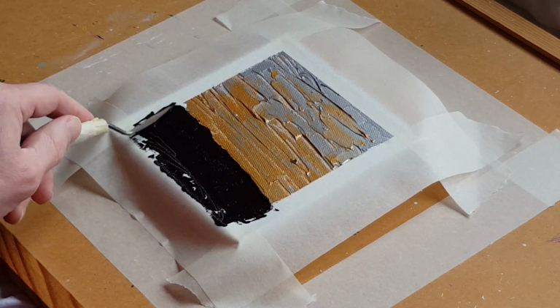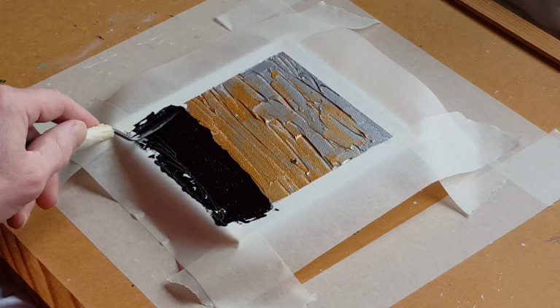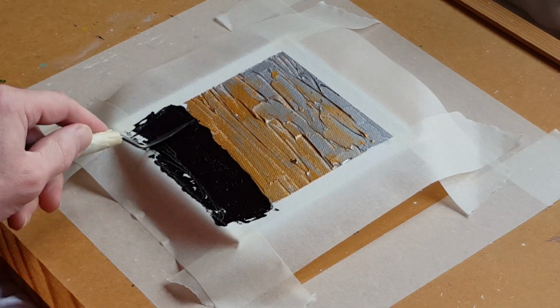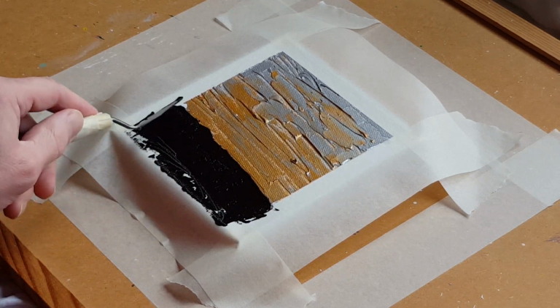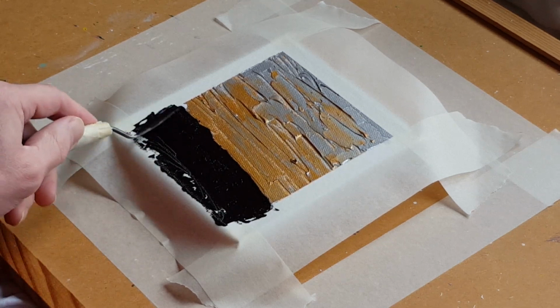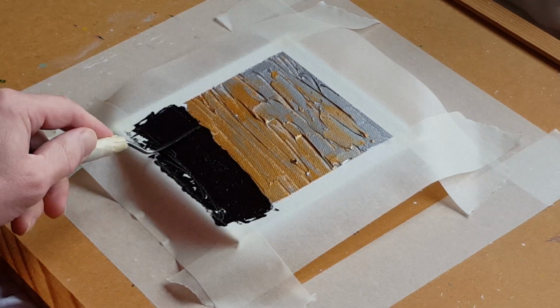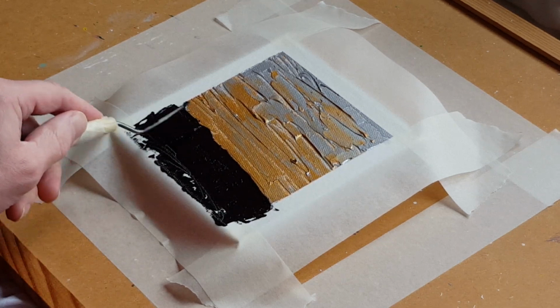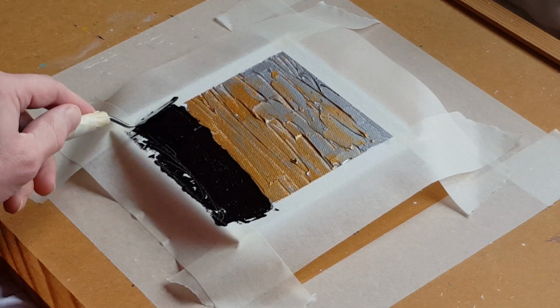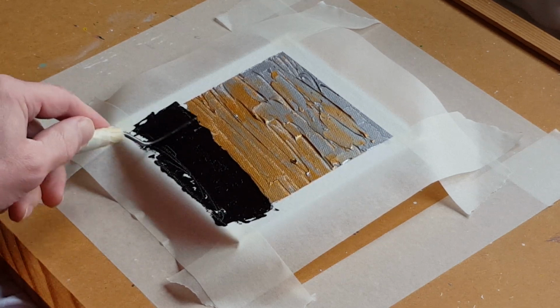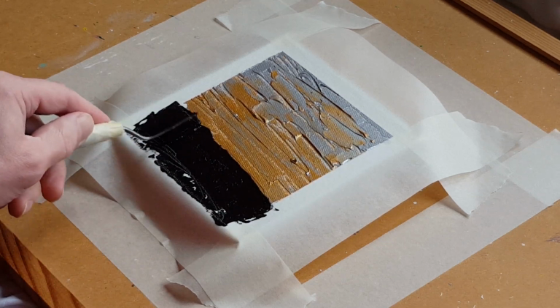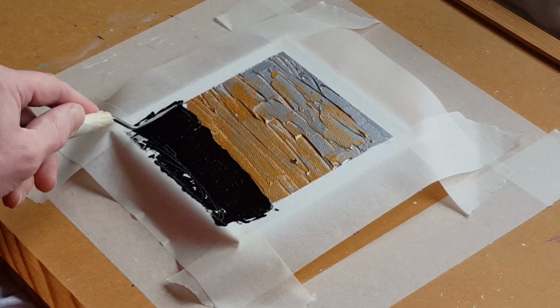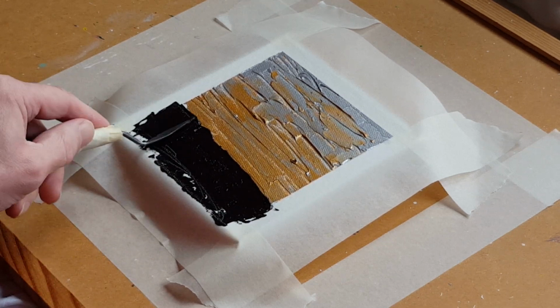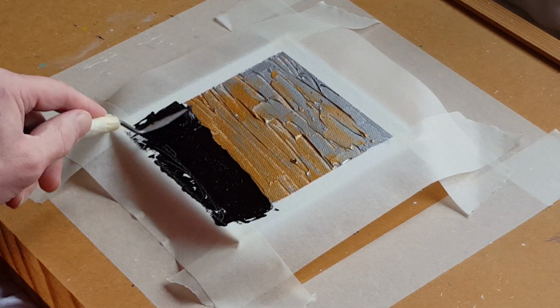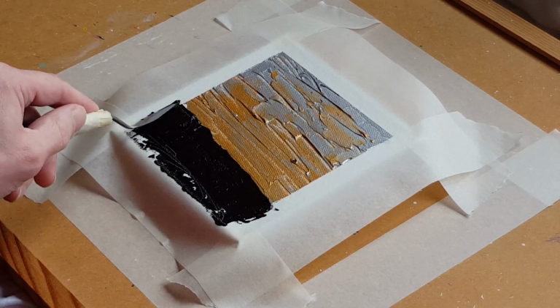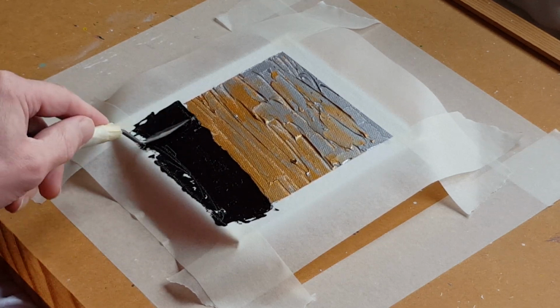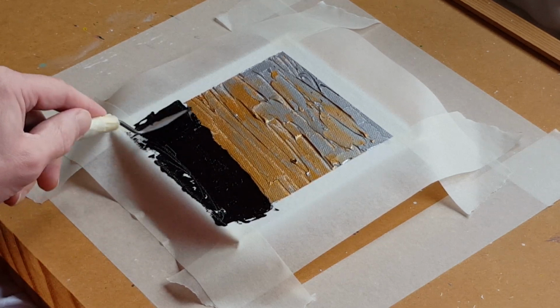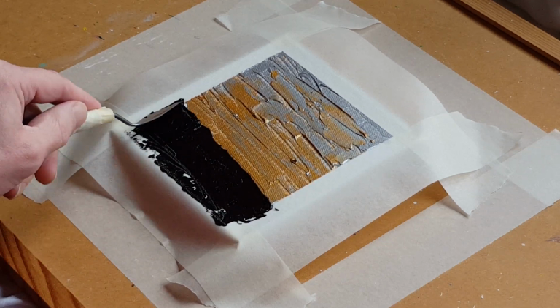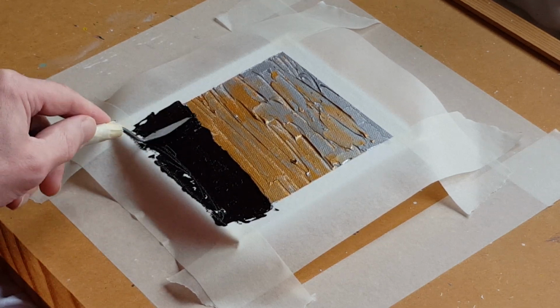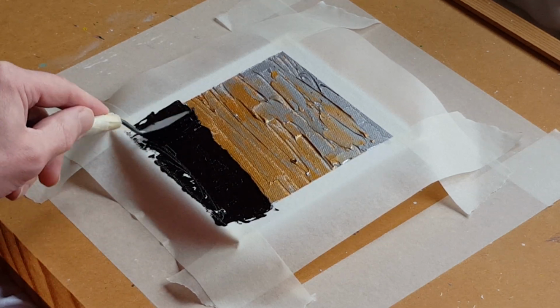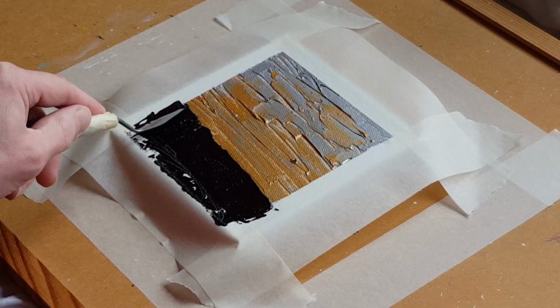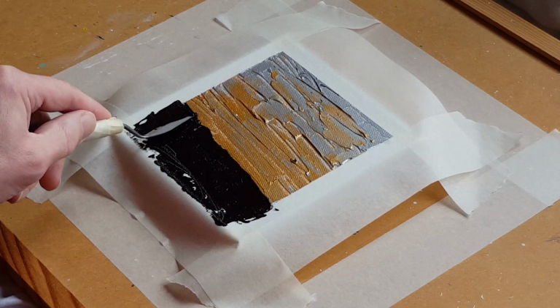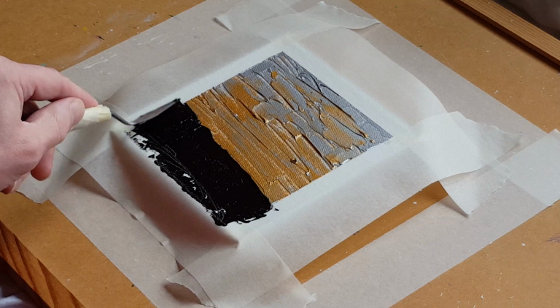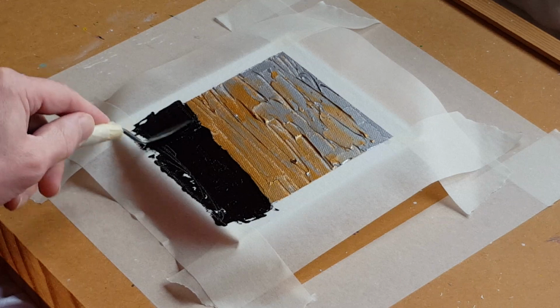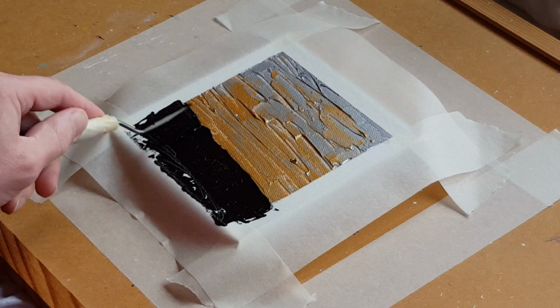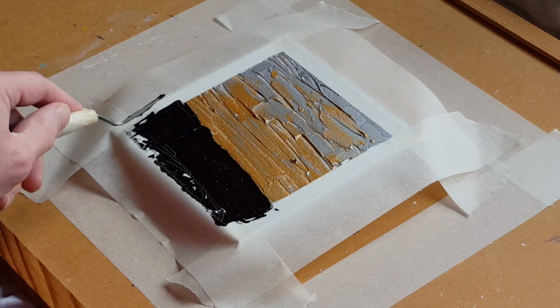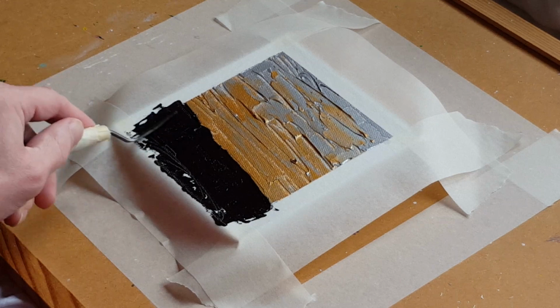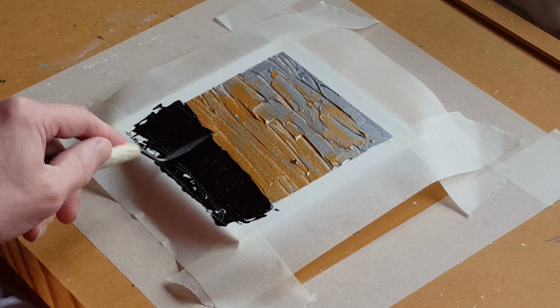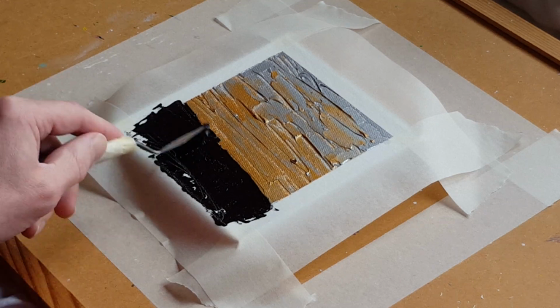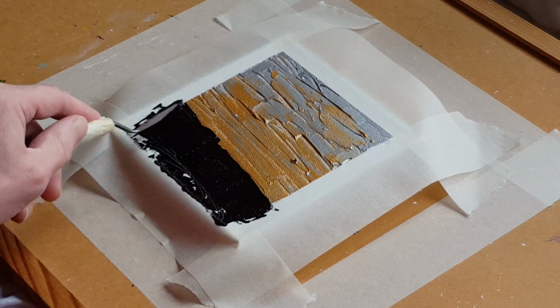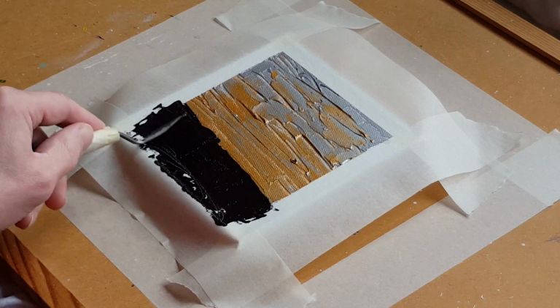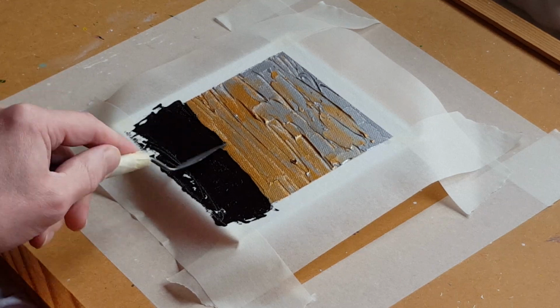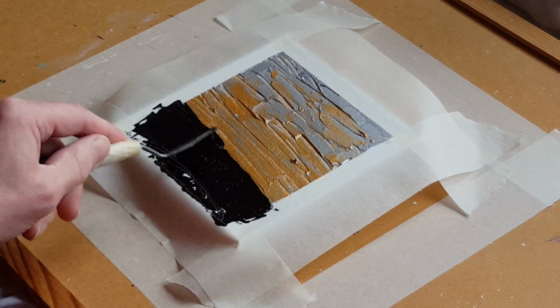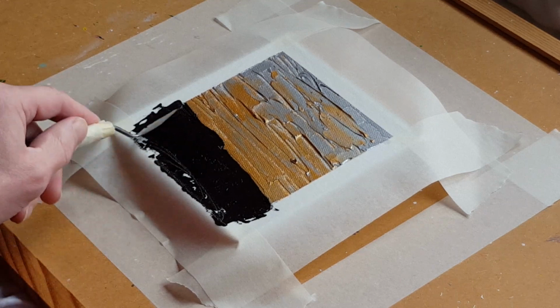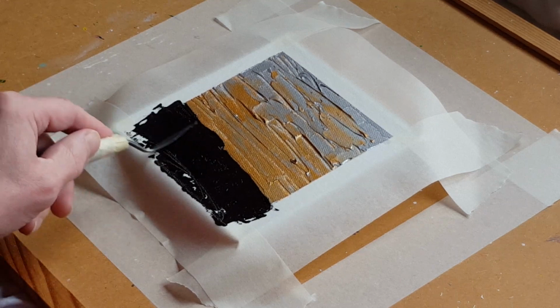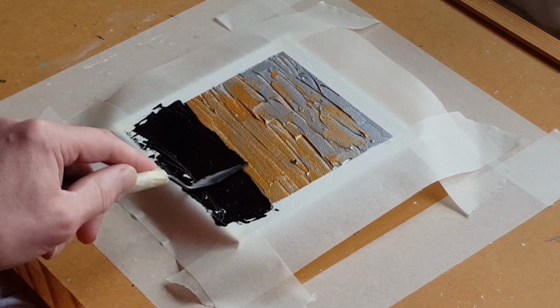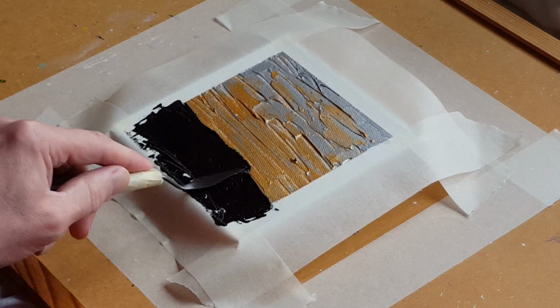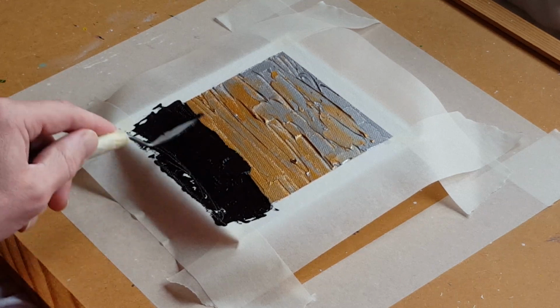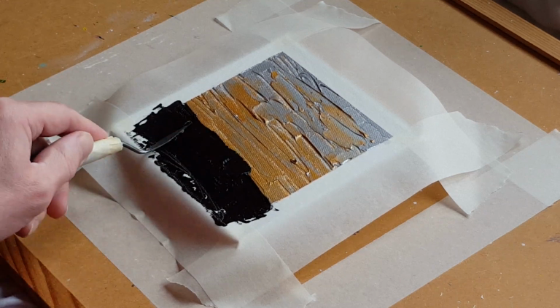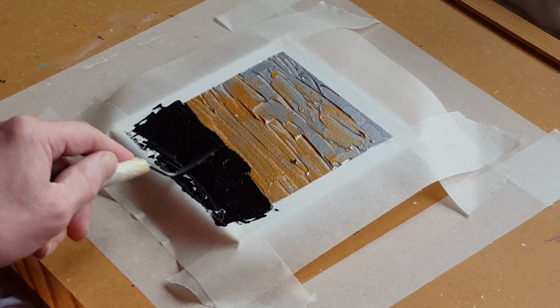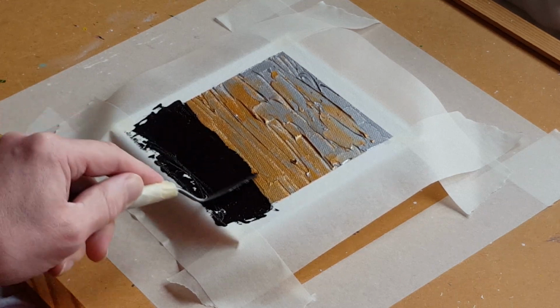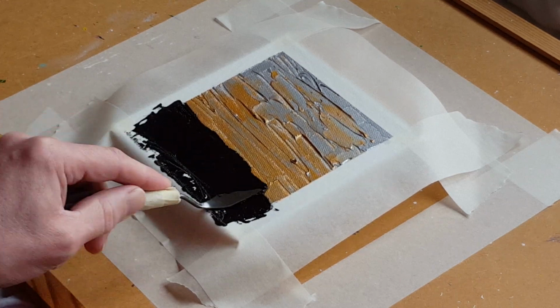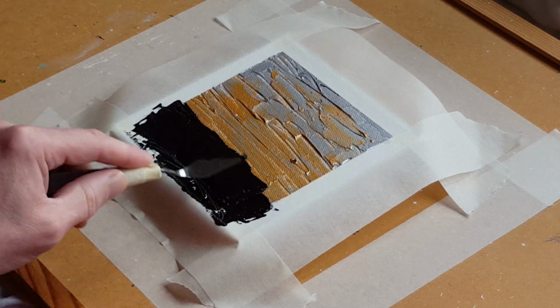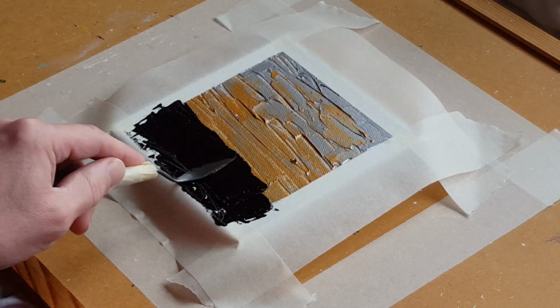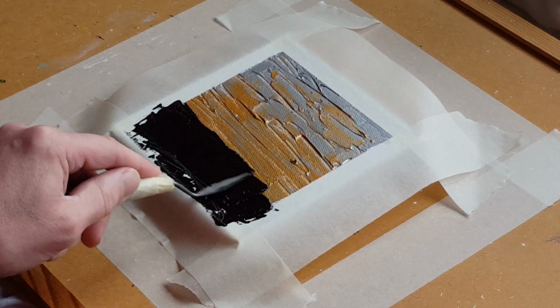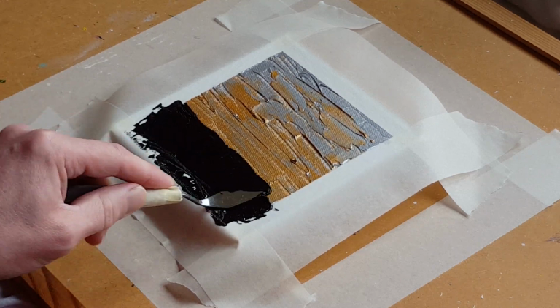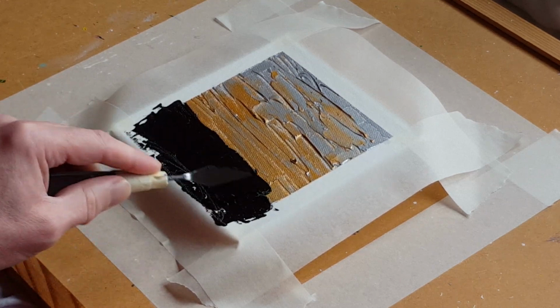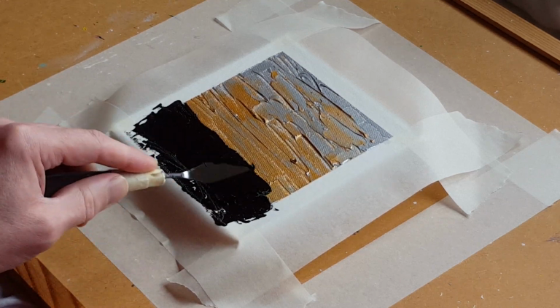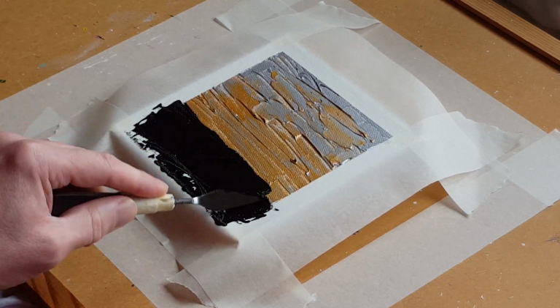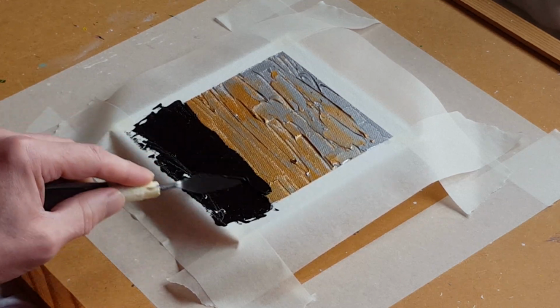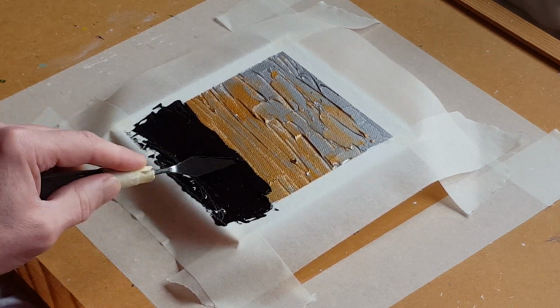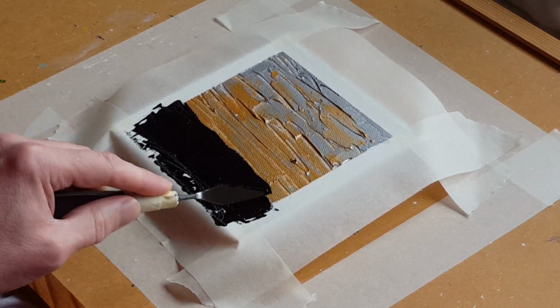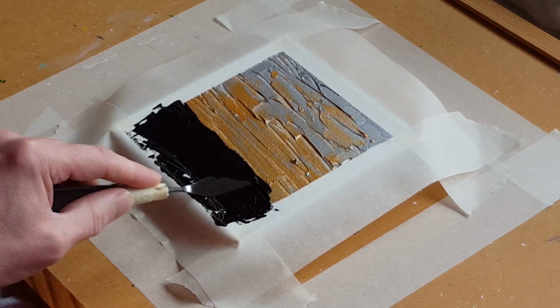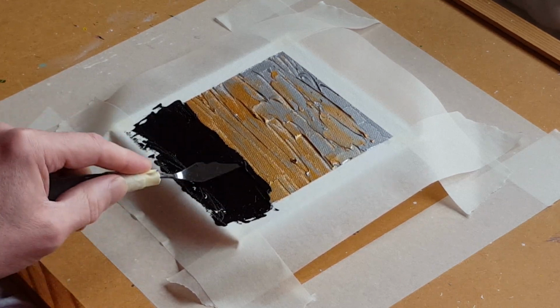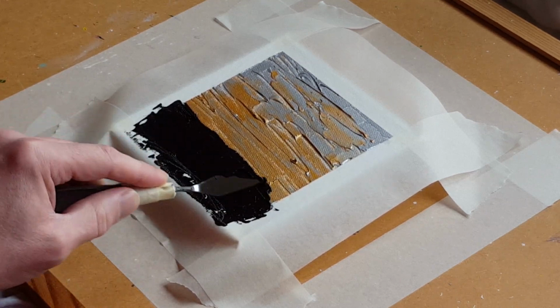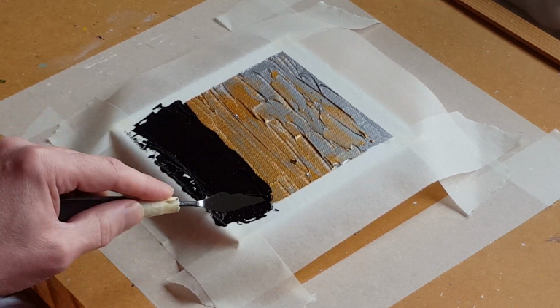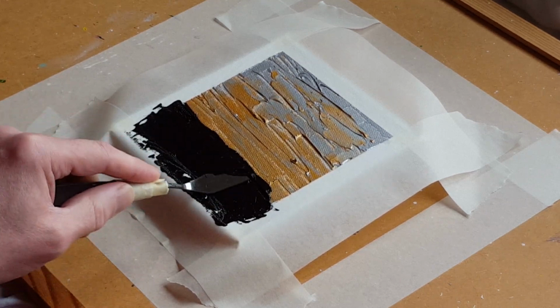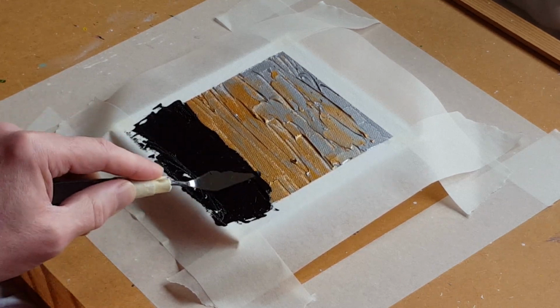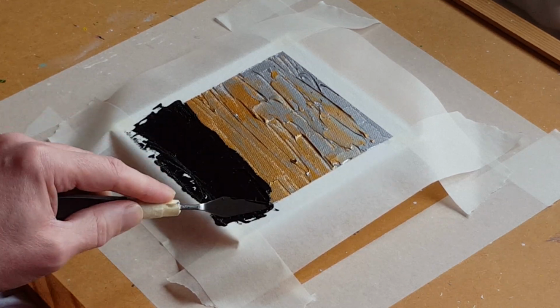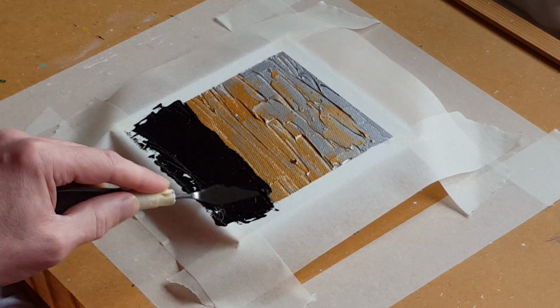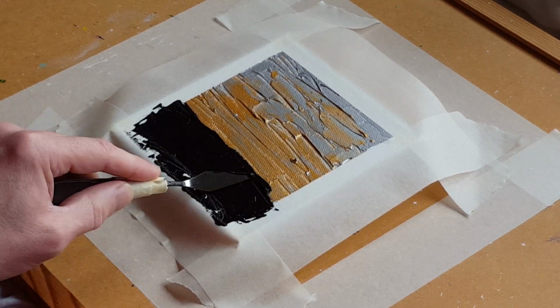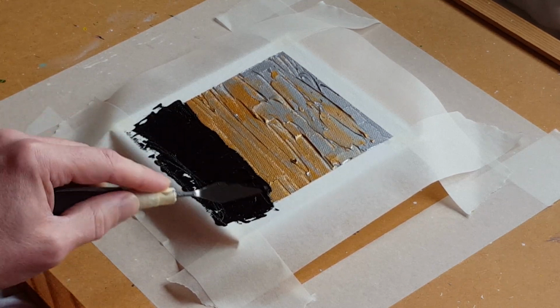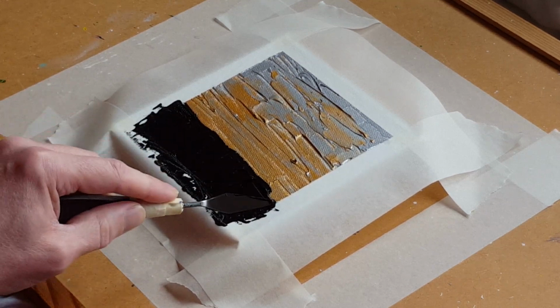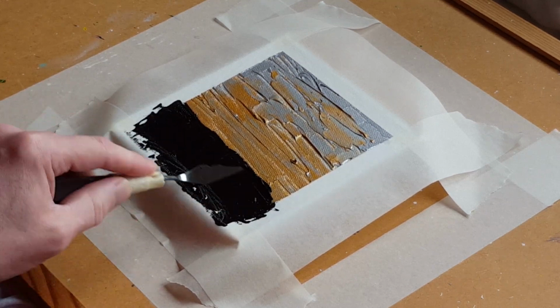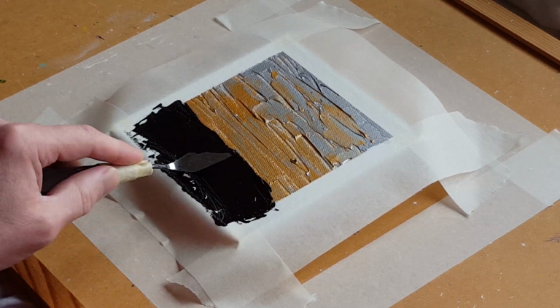I like the thick paint — one of the reasons I use this paint from Arteza is it's thick. It's a bit buttery, it's almost too thick.